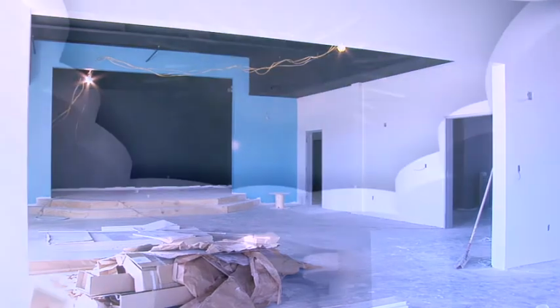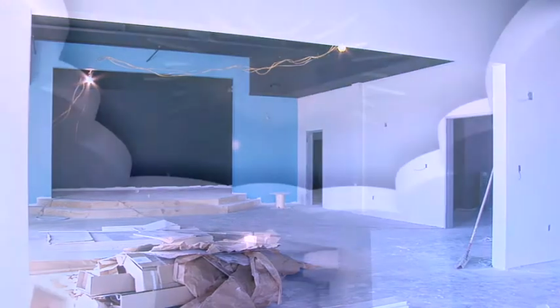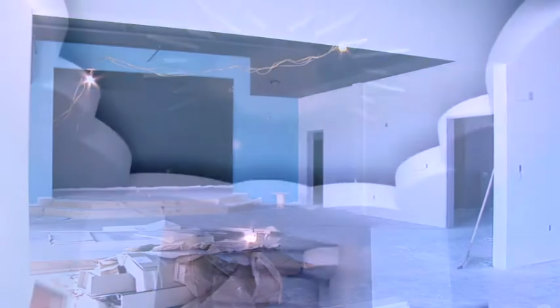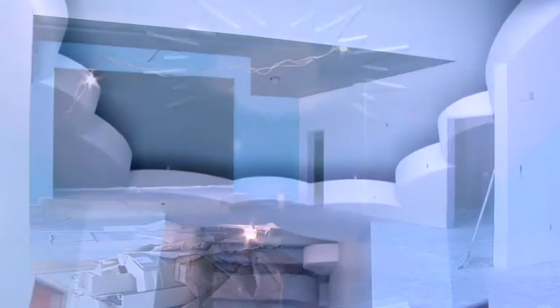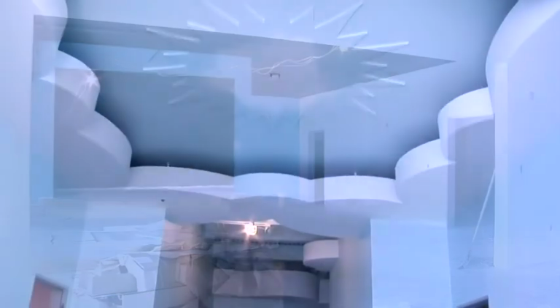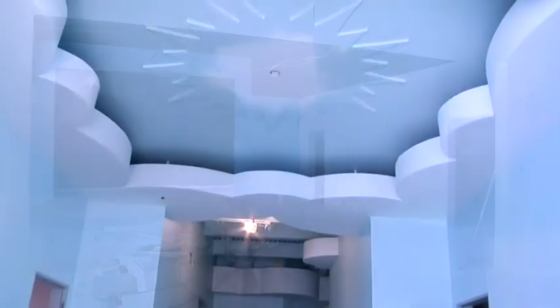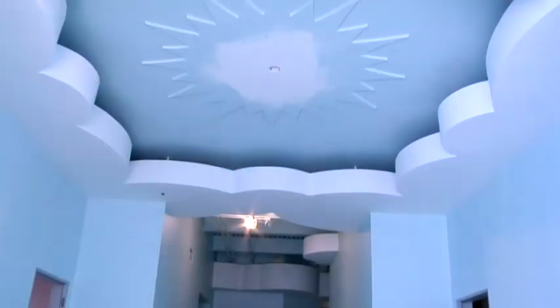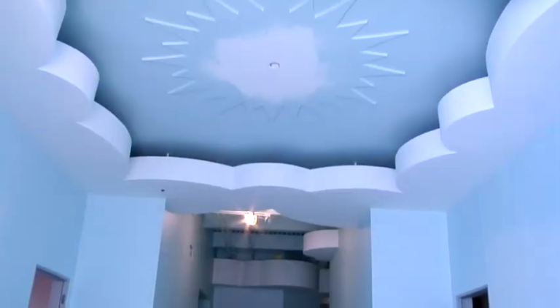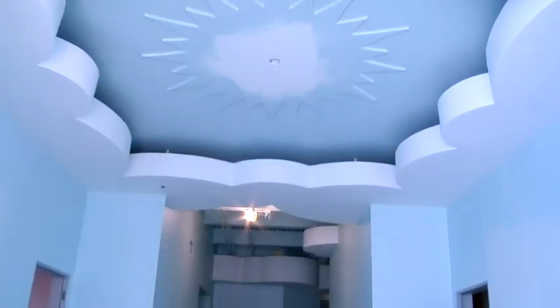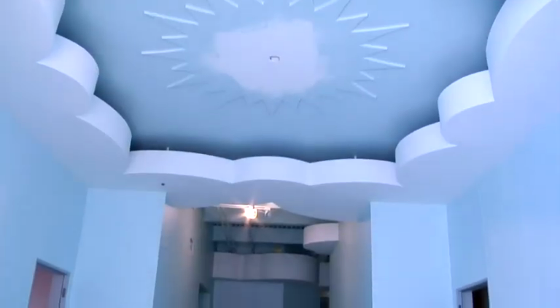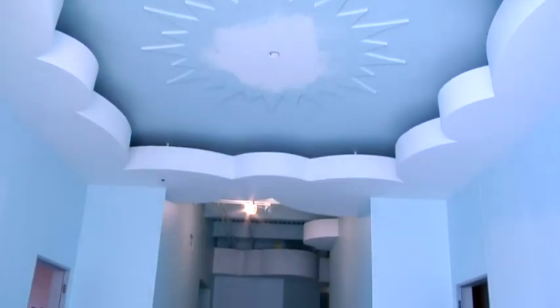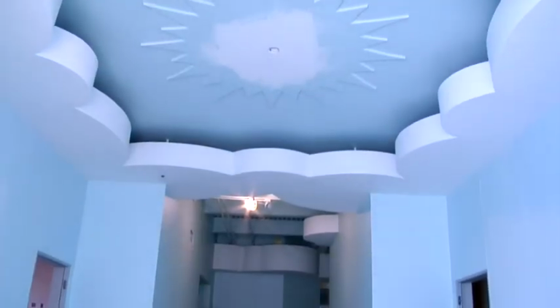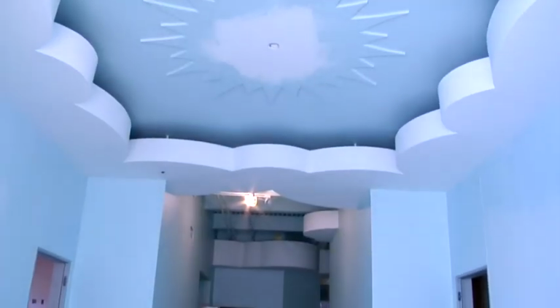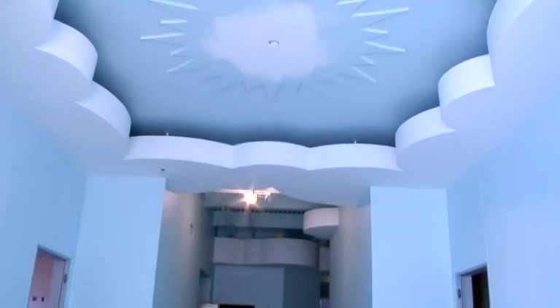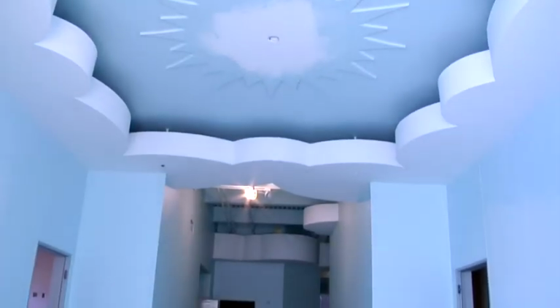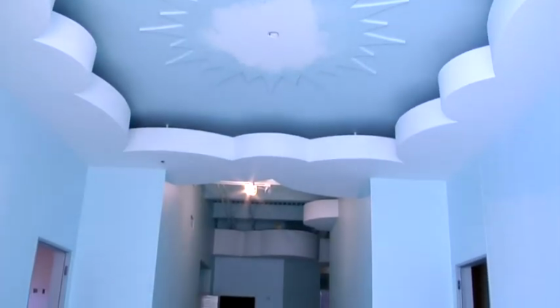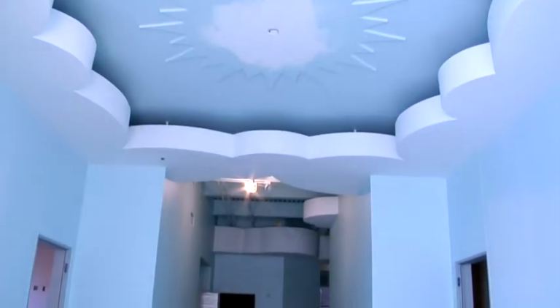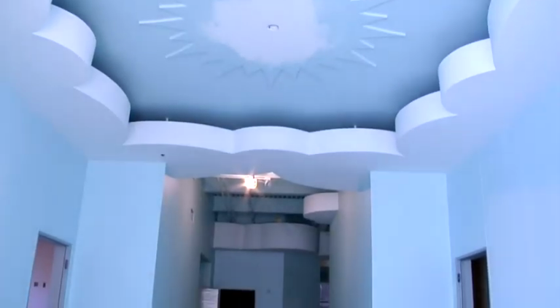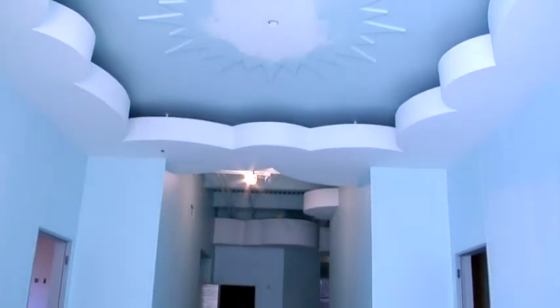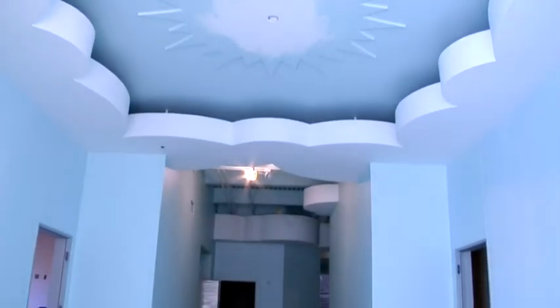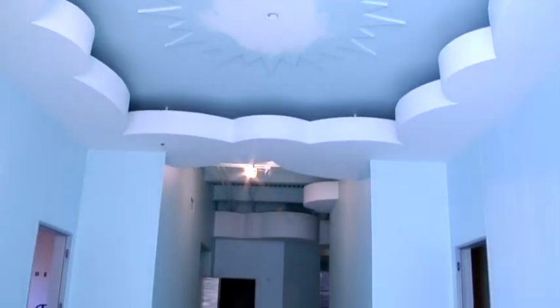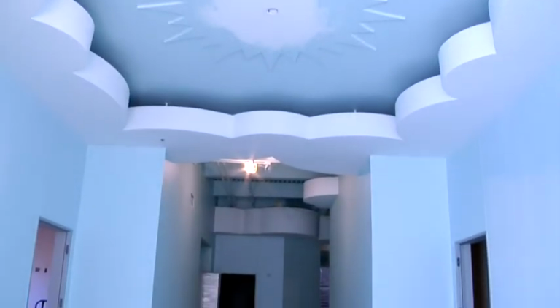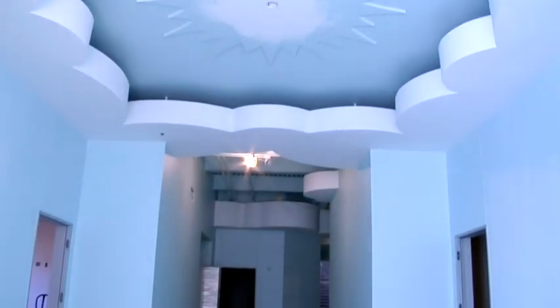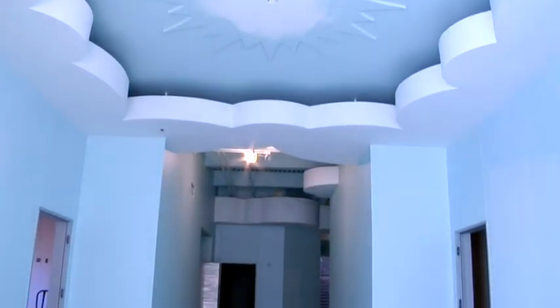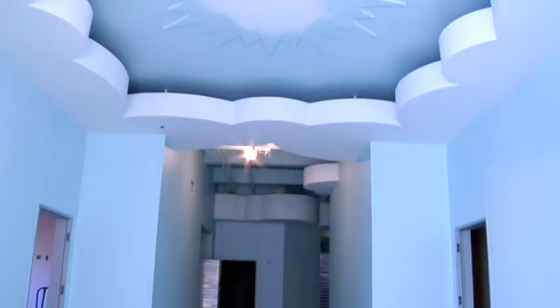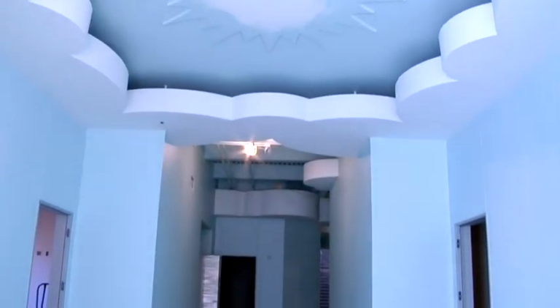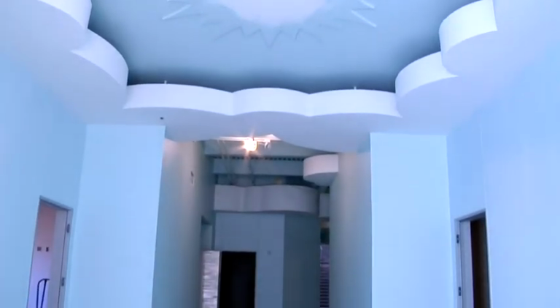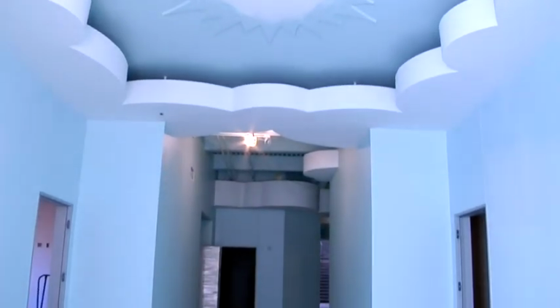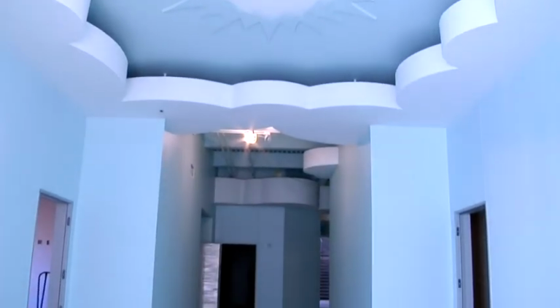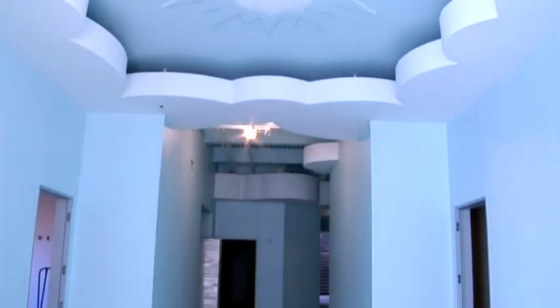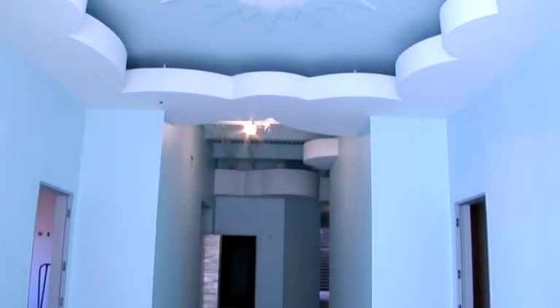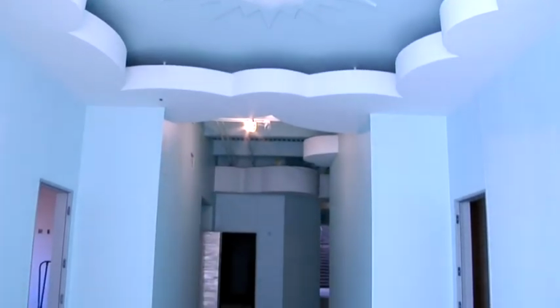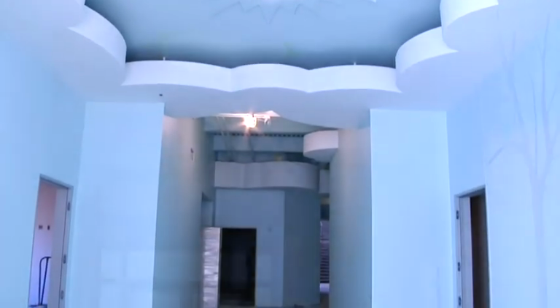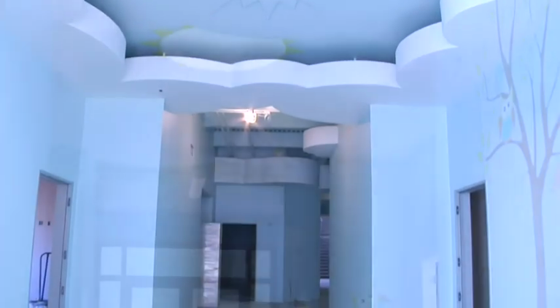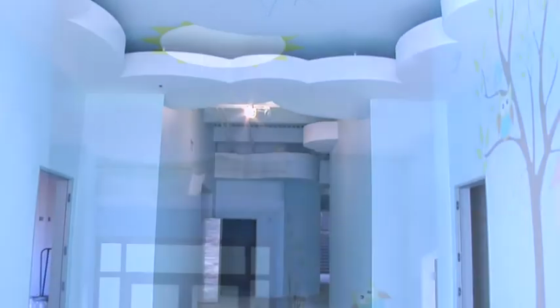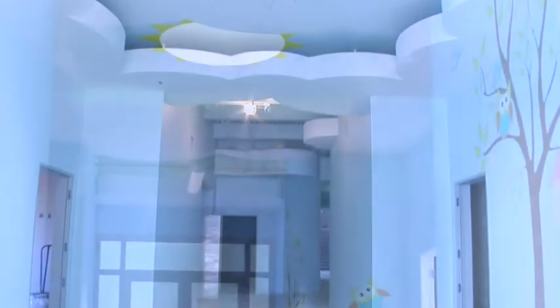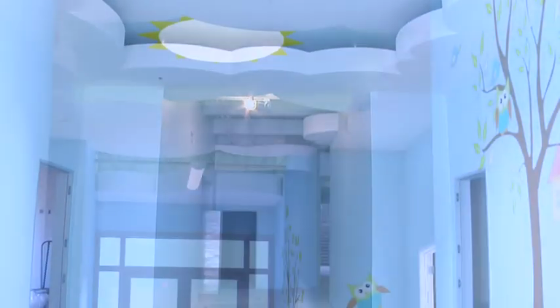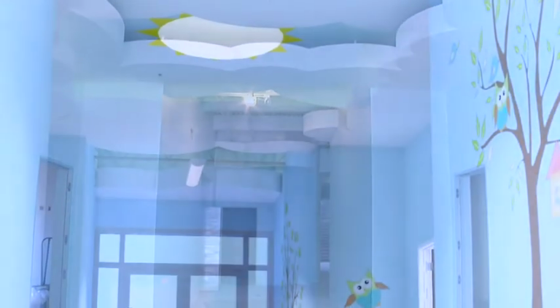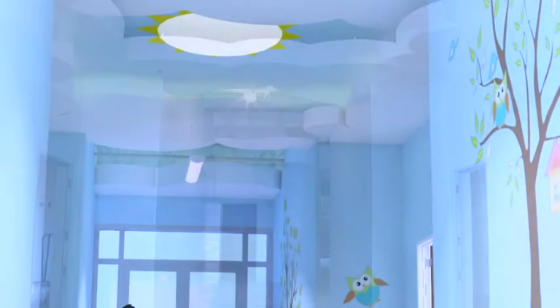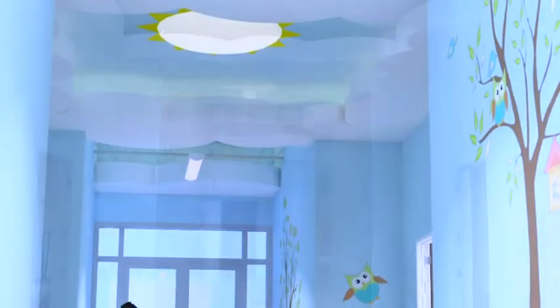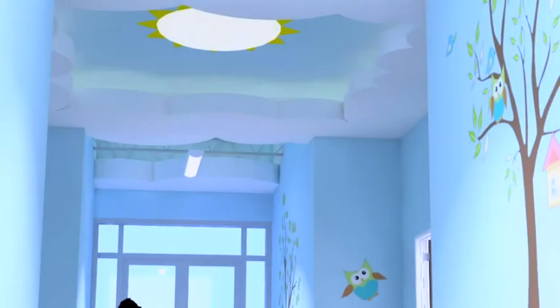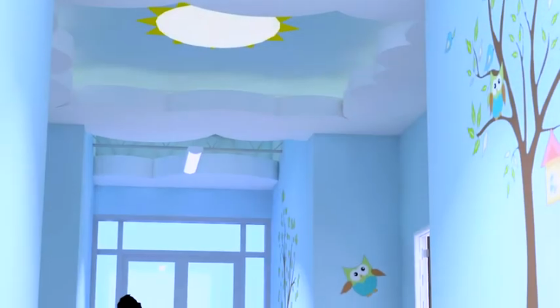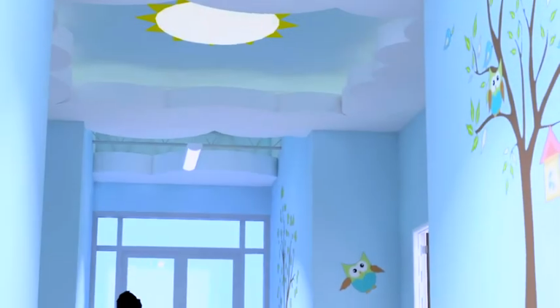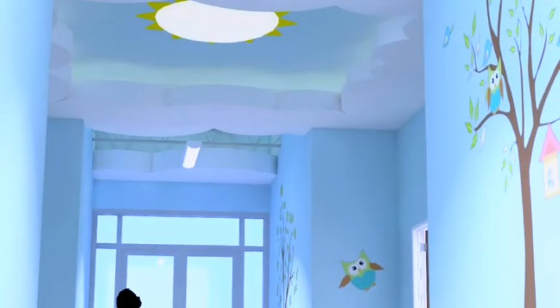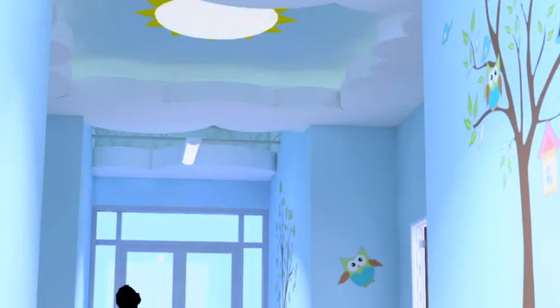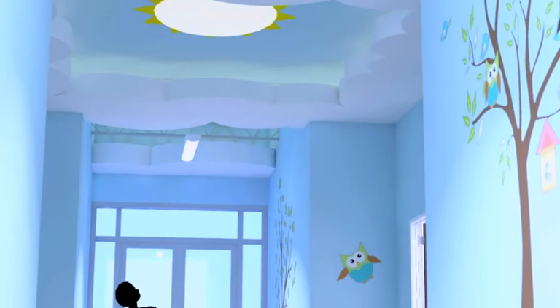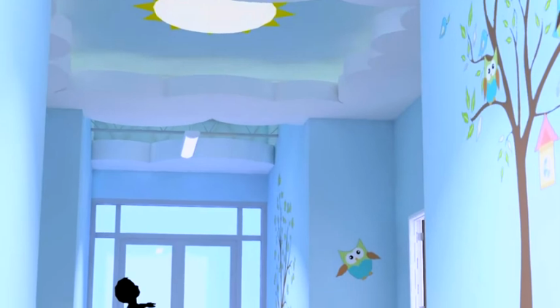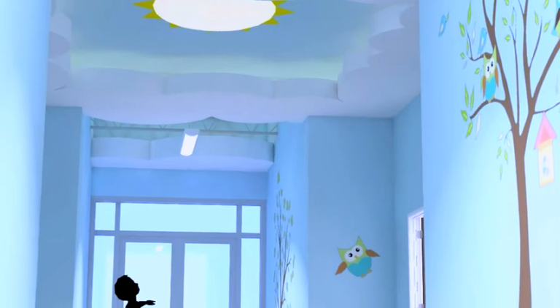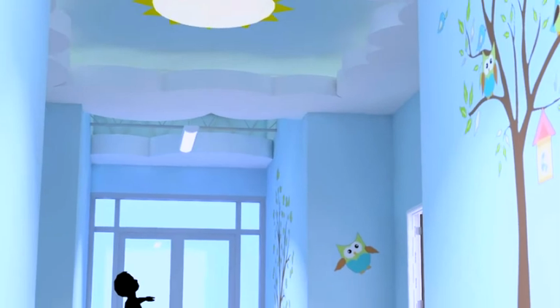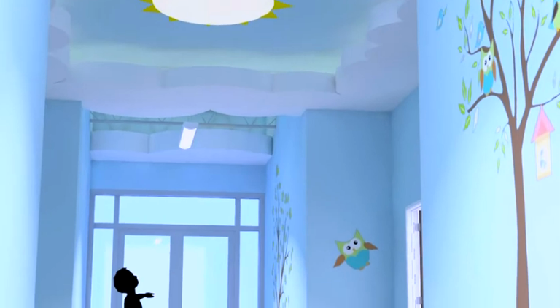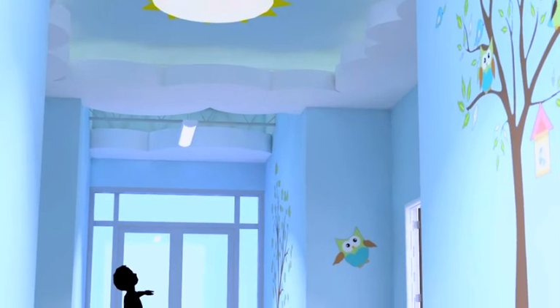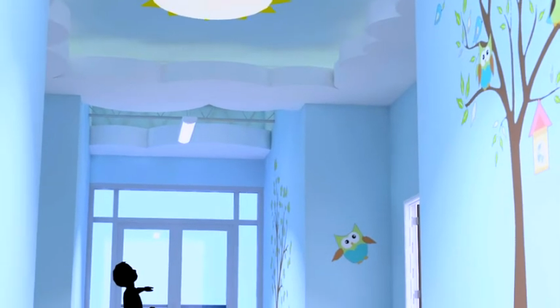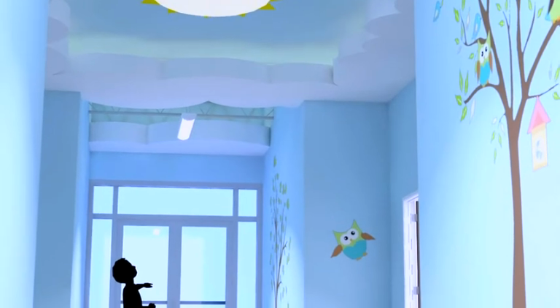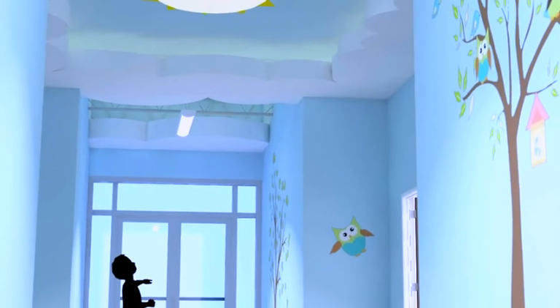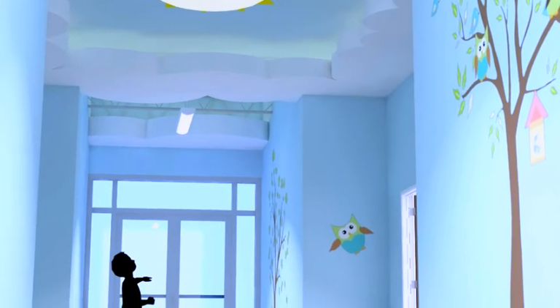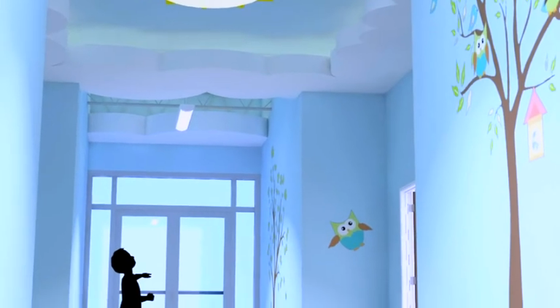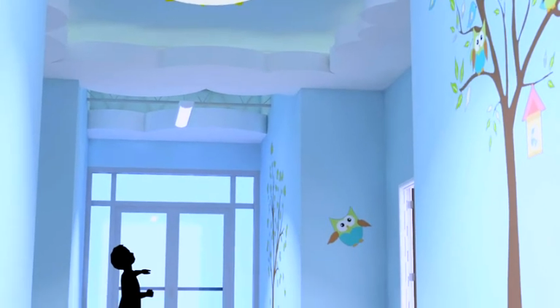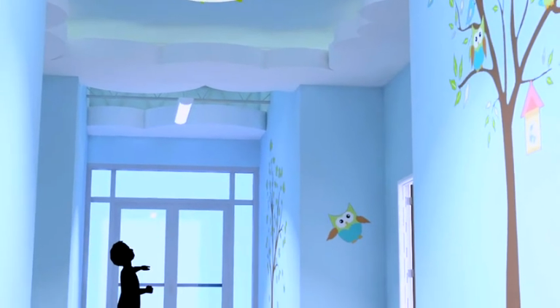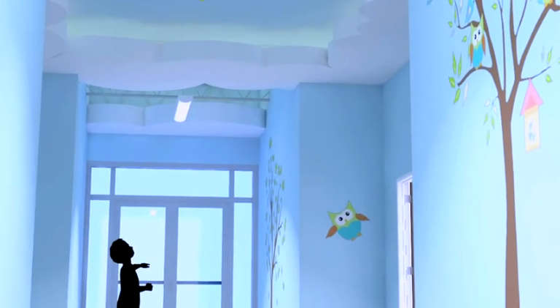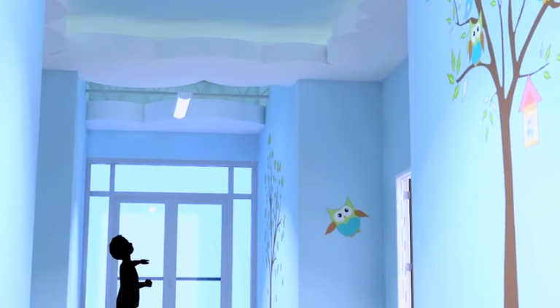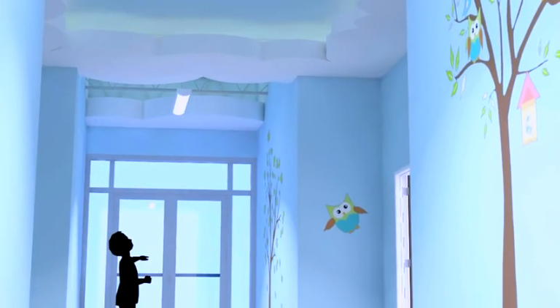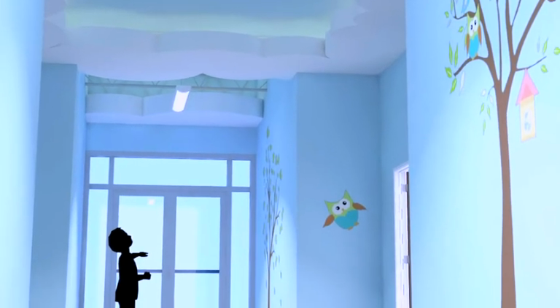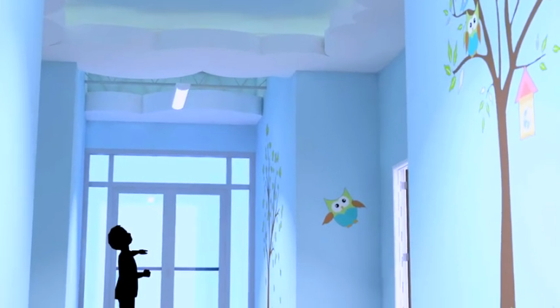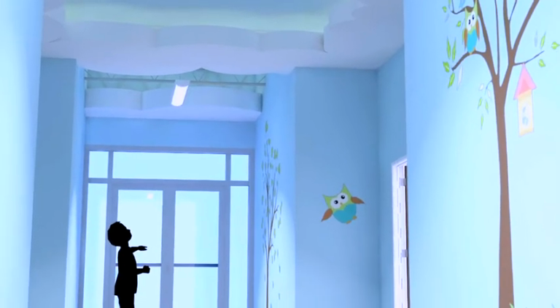A game center, snack room, nursery, and 11 classrooms will round out this amazing little people learning environment.